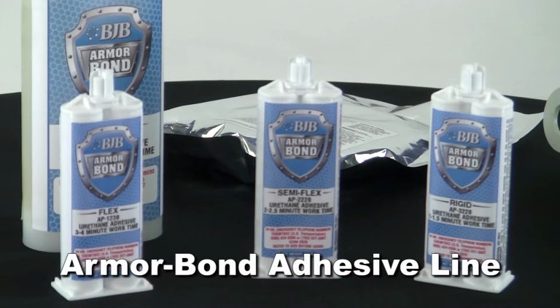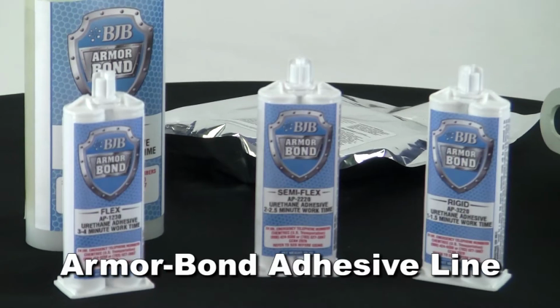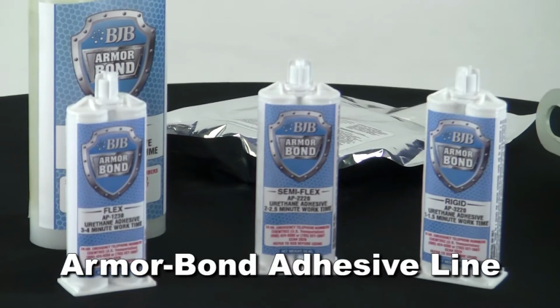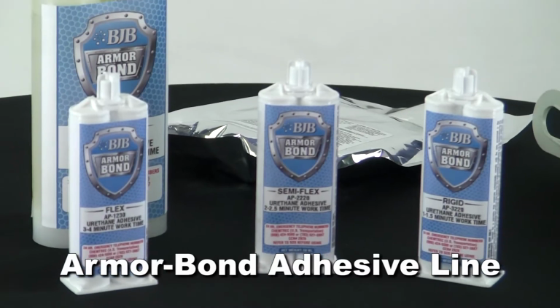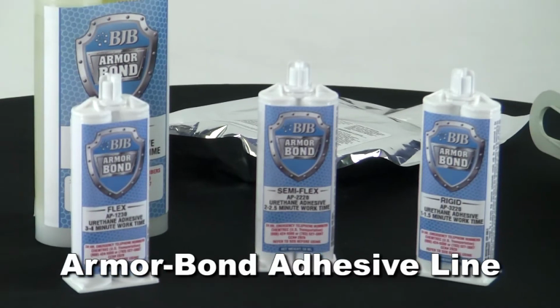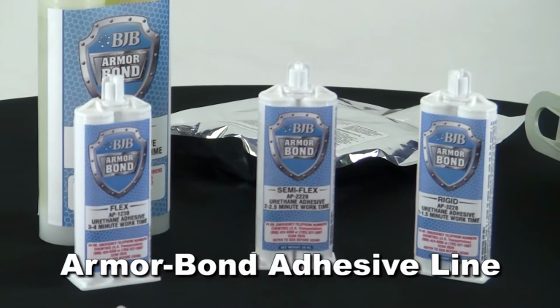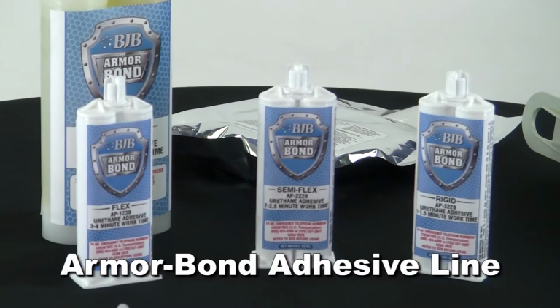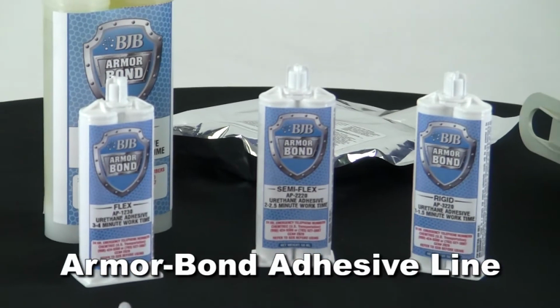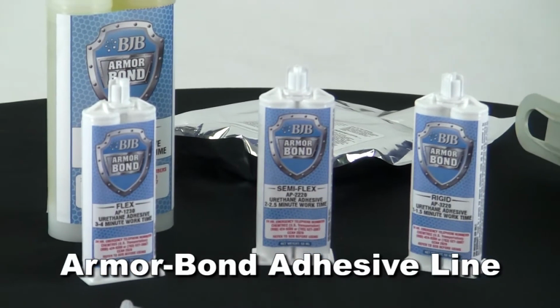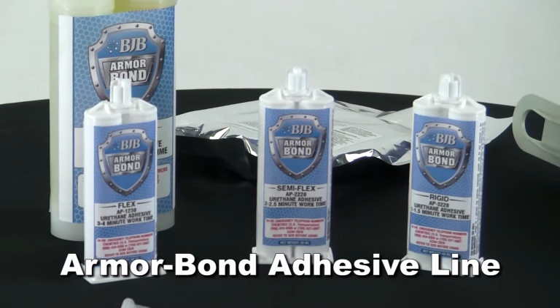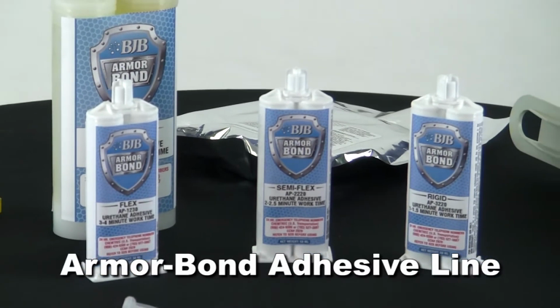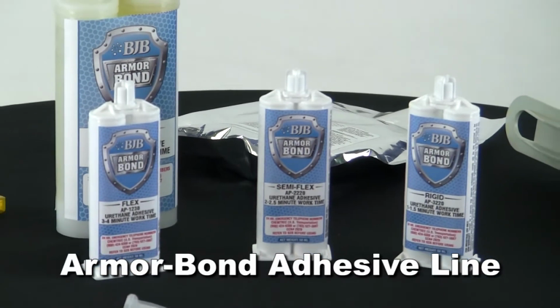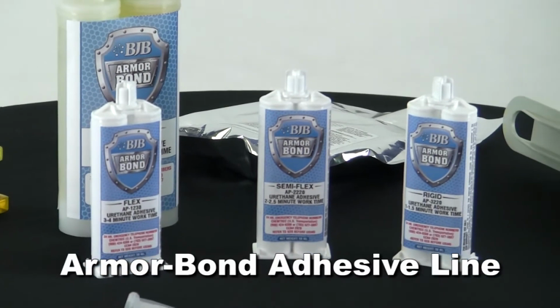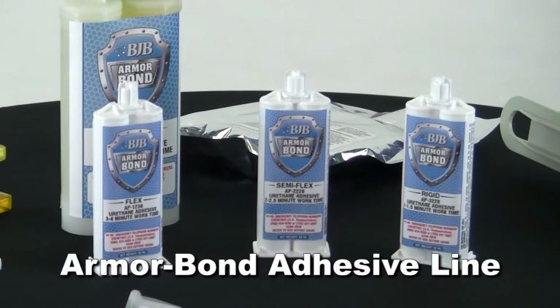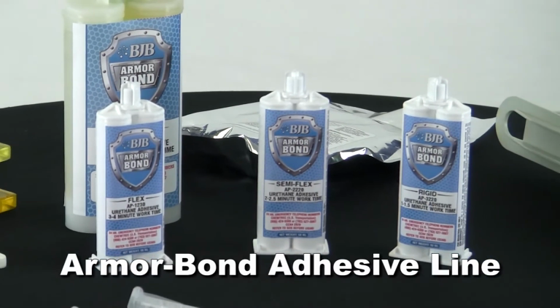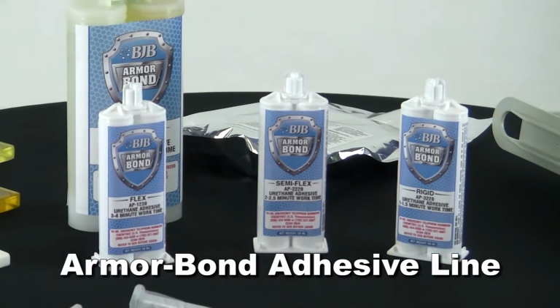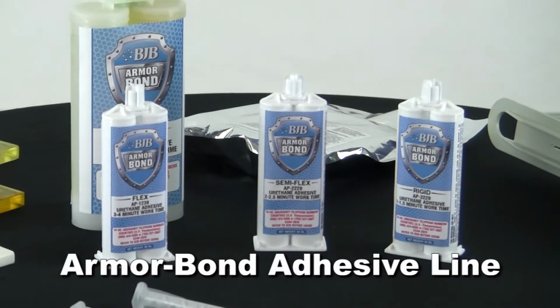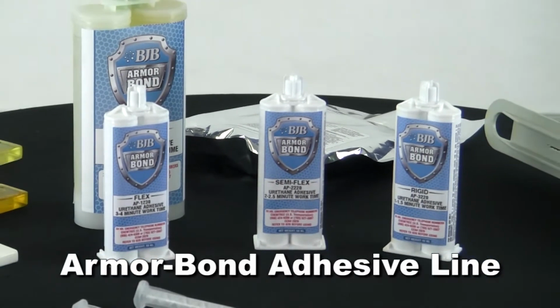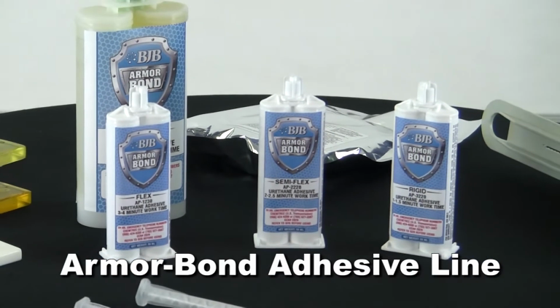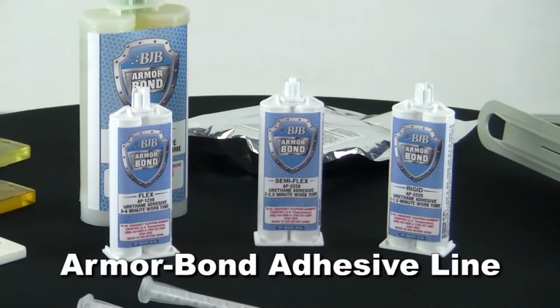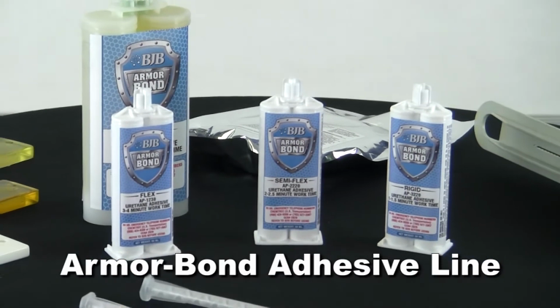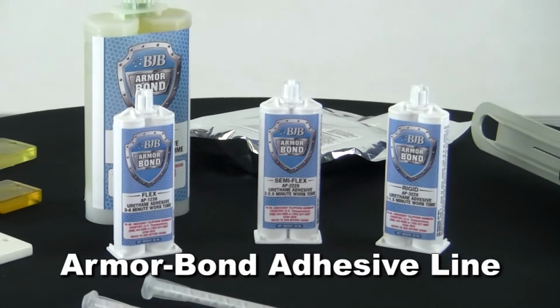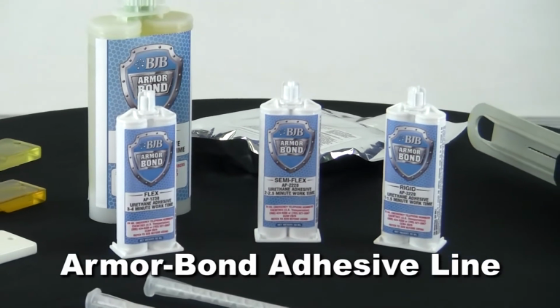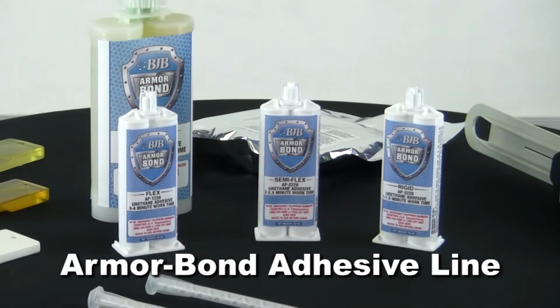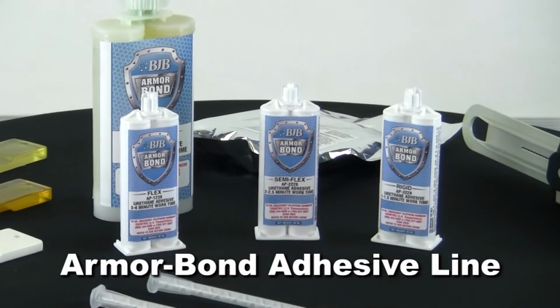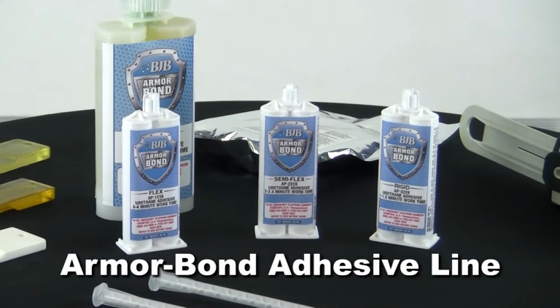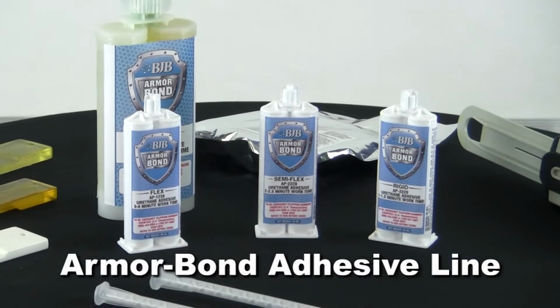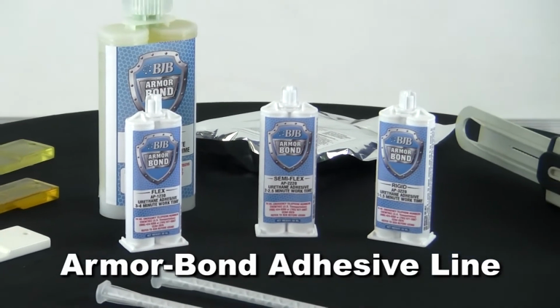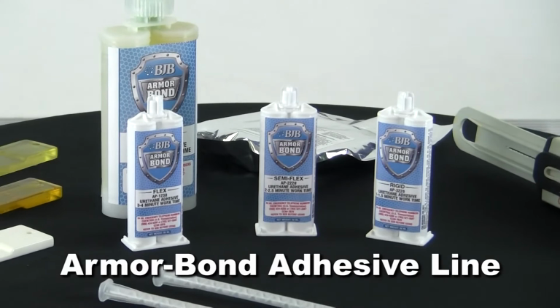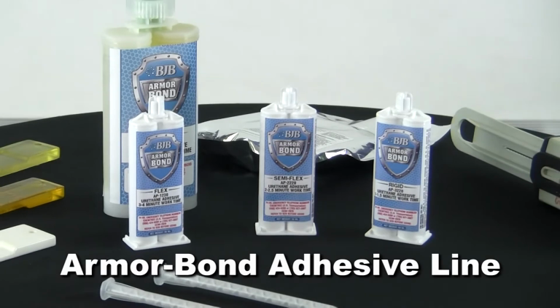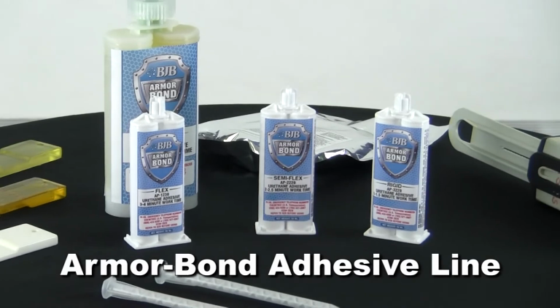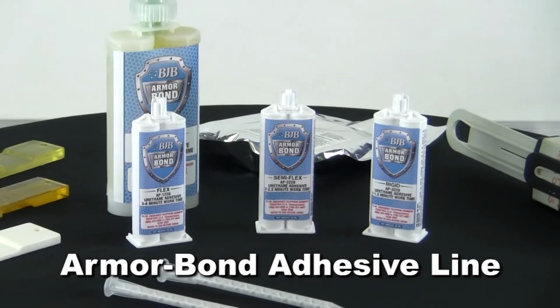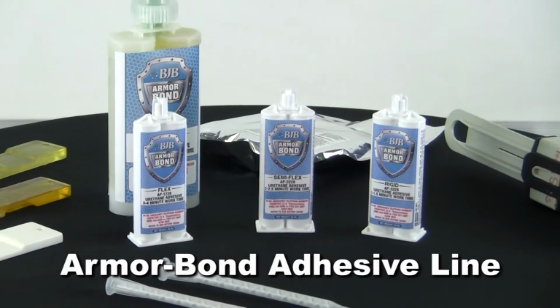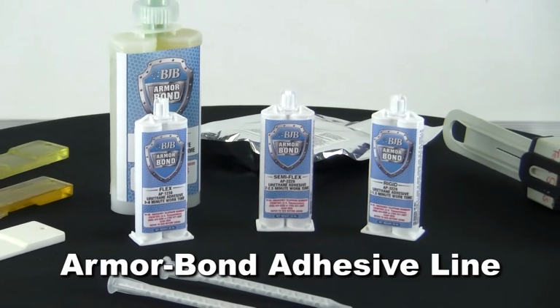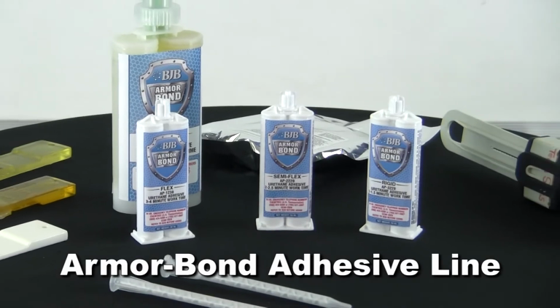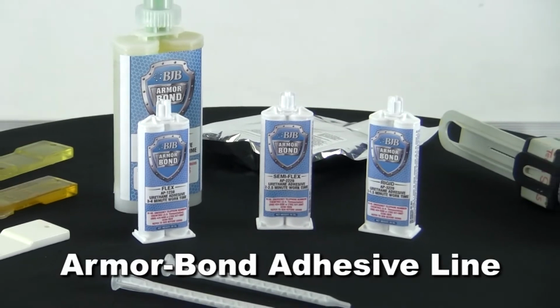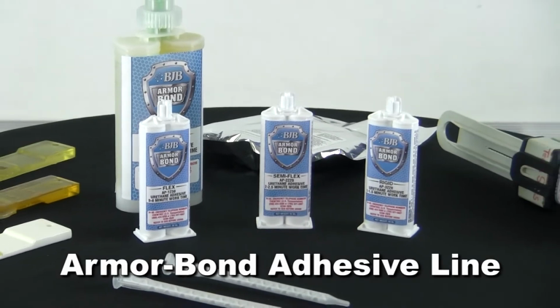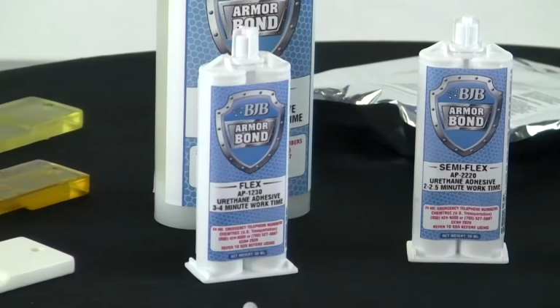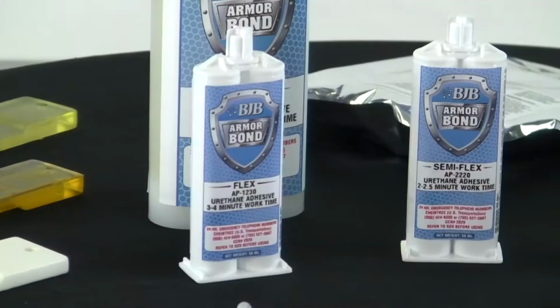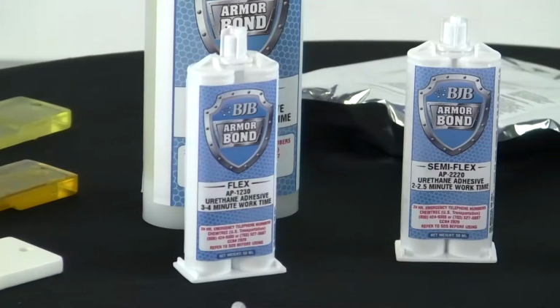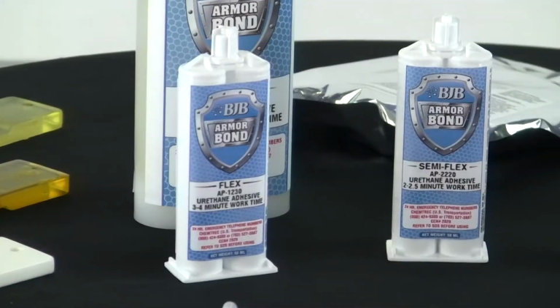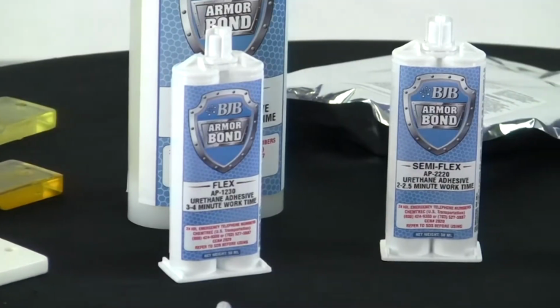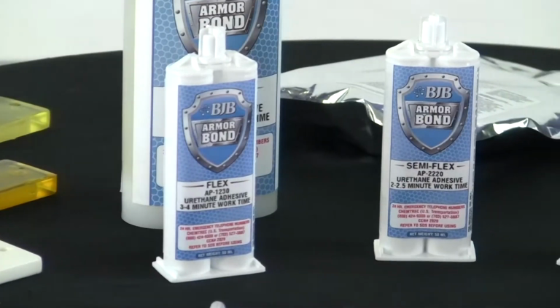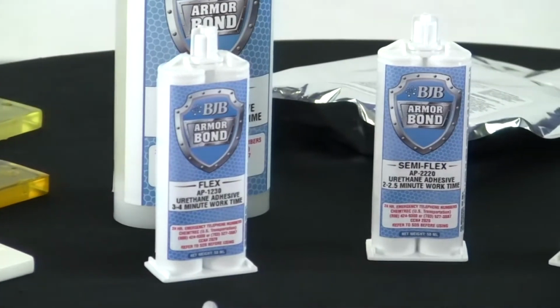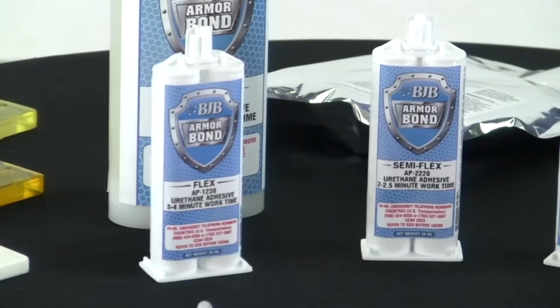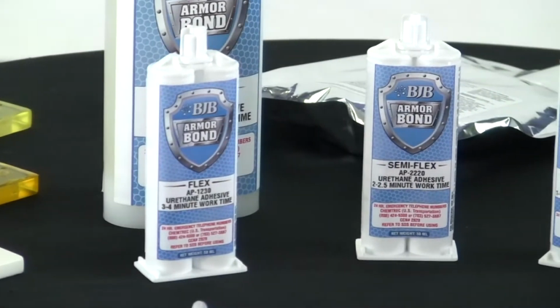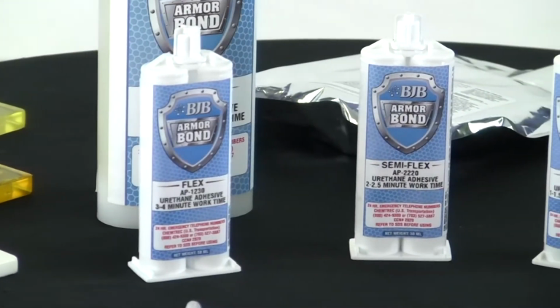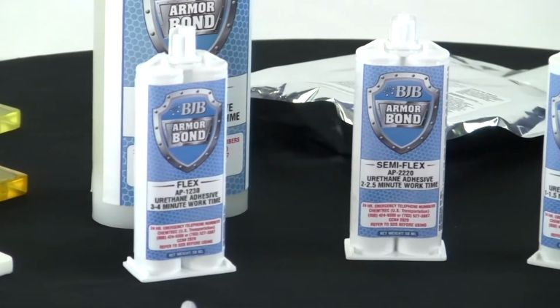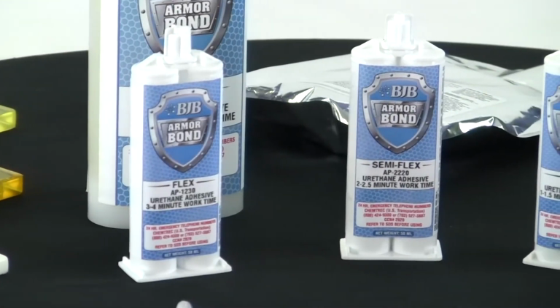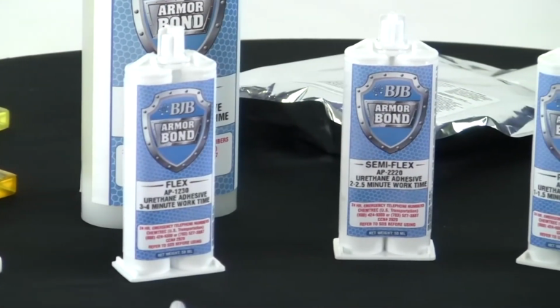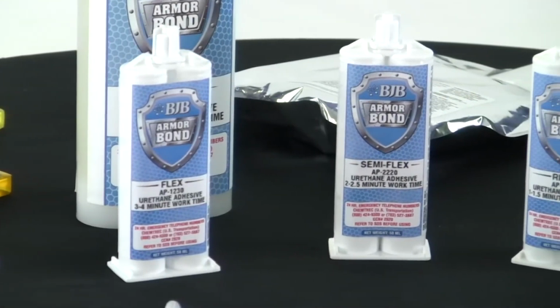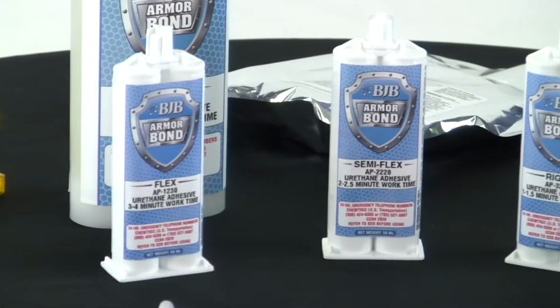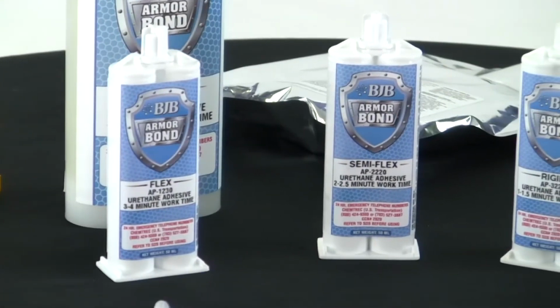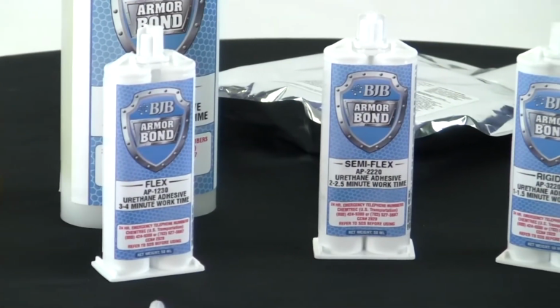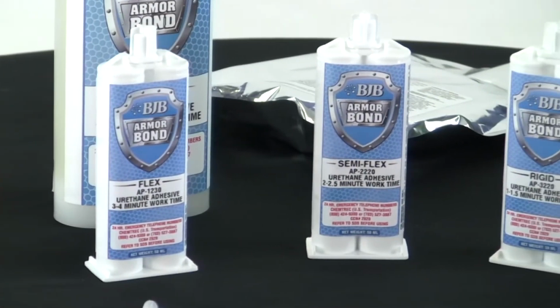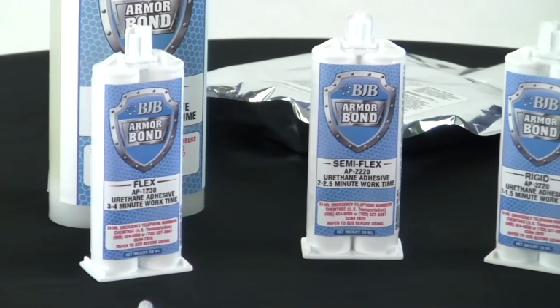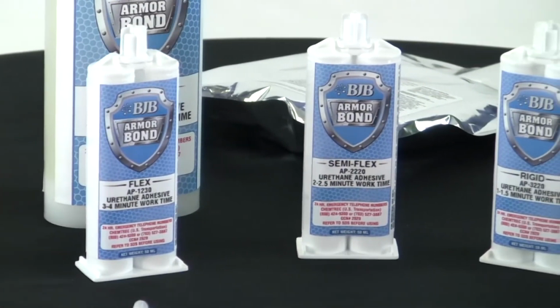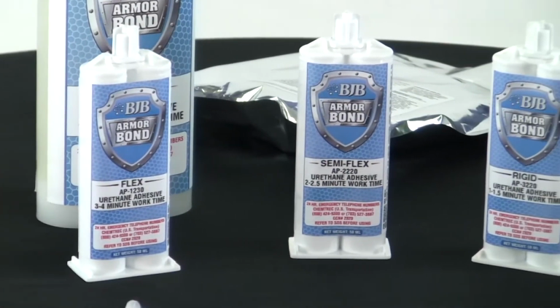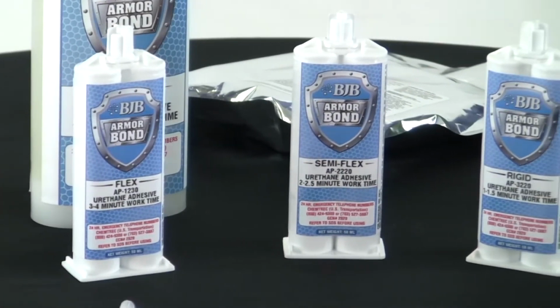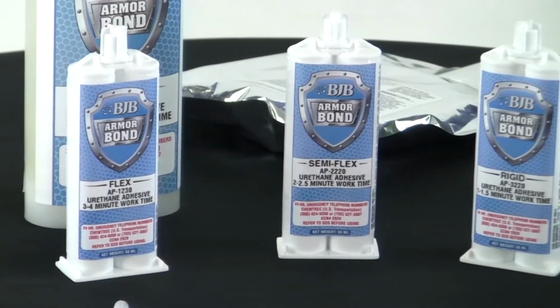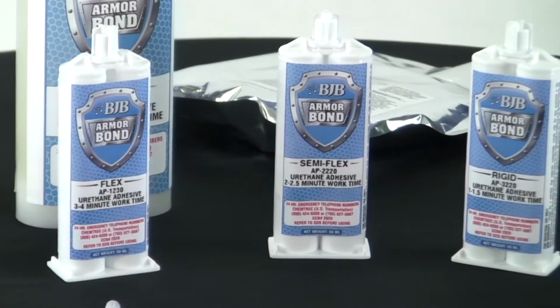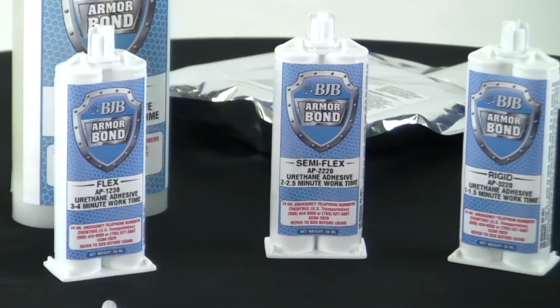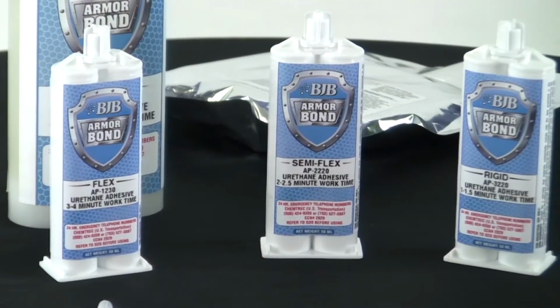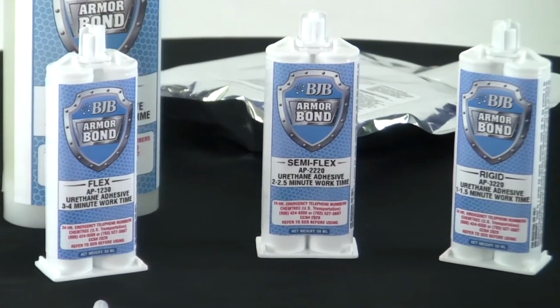BJB's Armorbond Adhesive line offers performance, ease of use, and variety in both flexibility and packaging sizes.